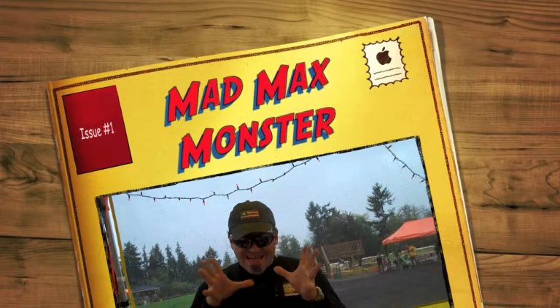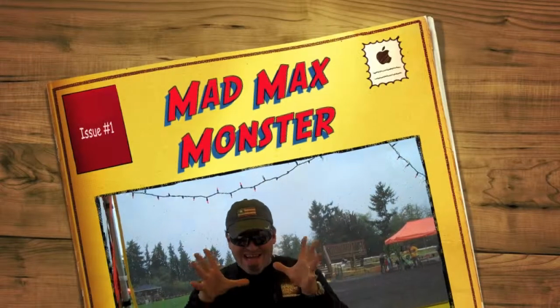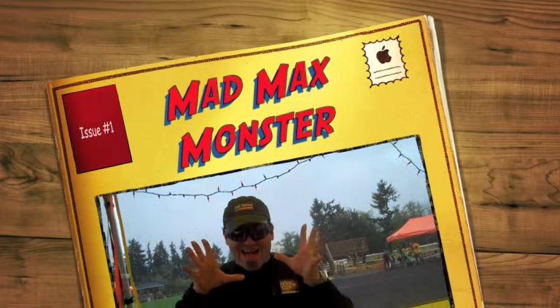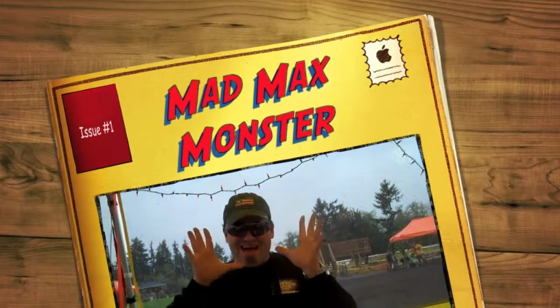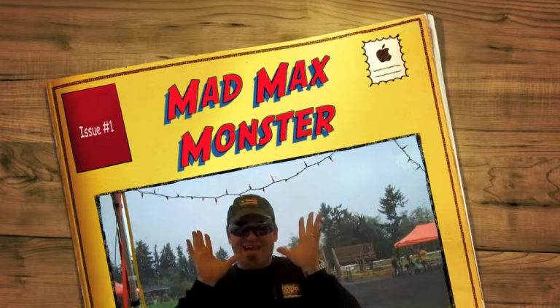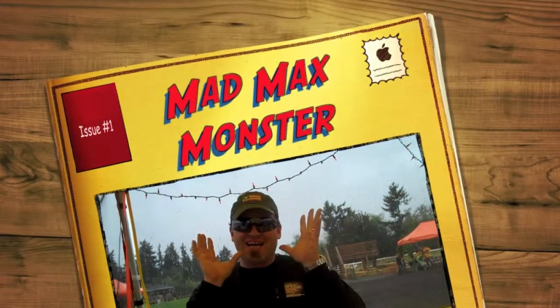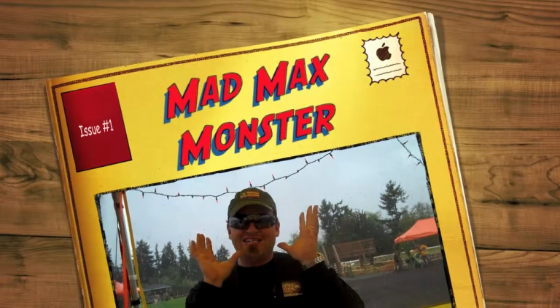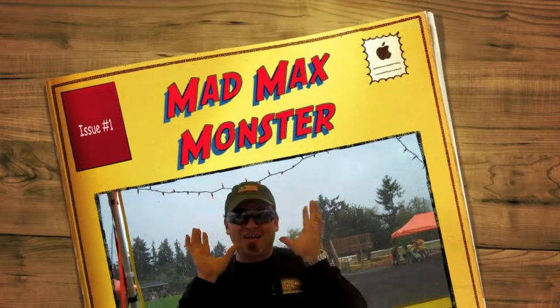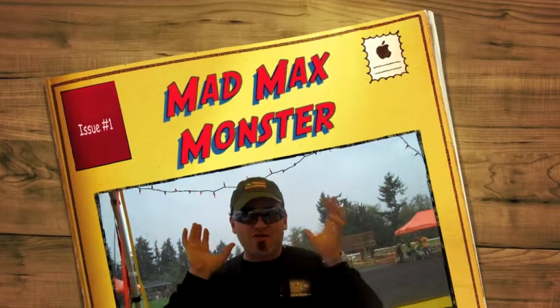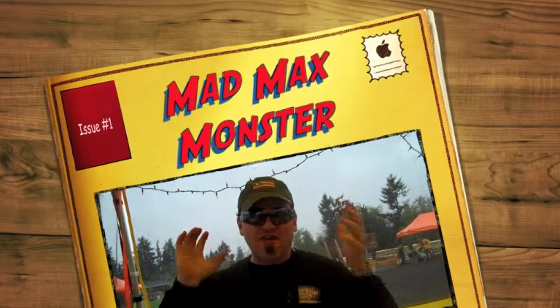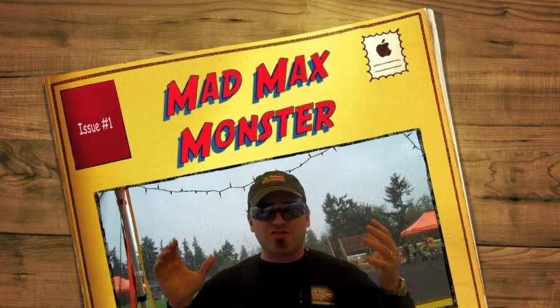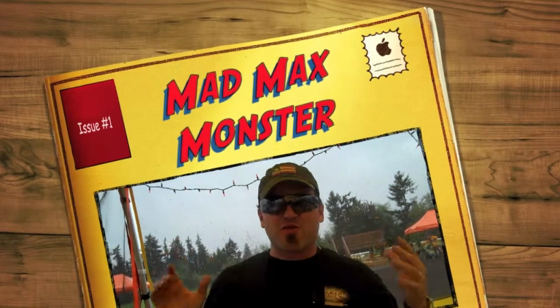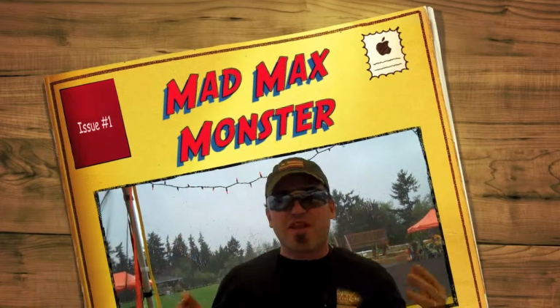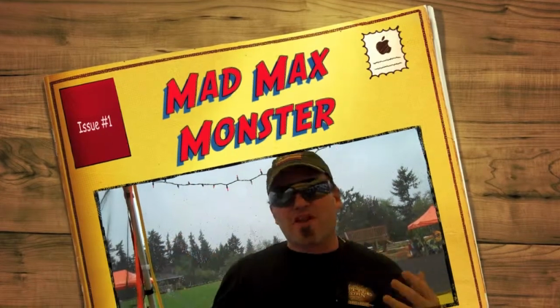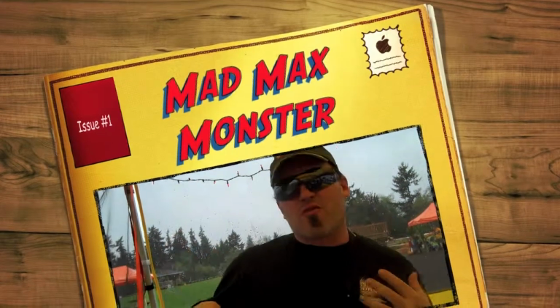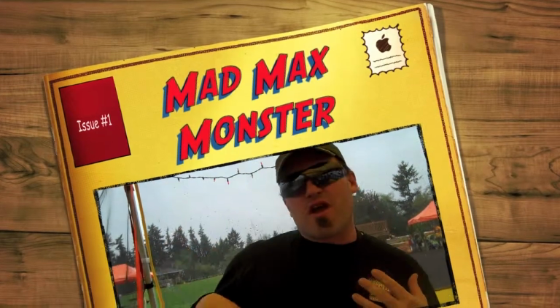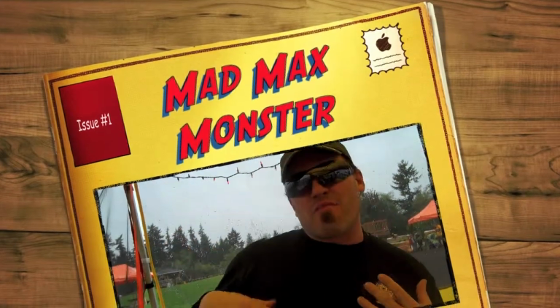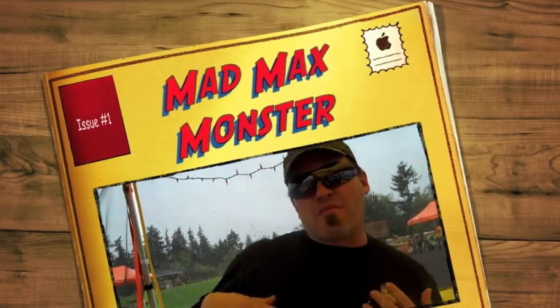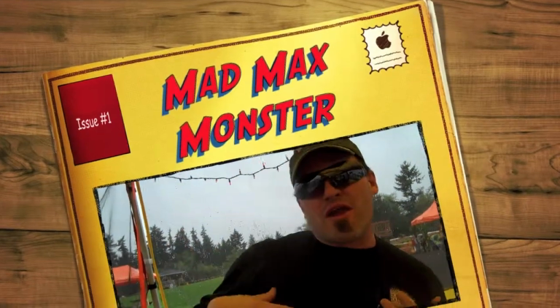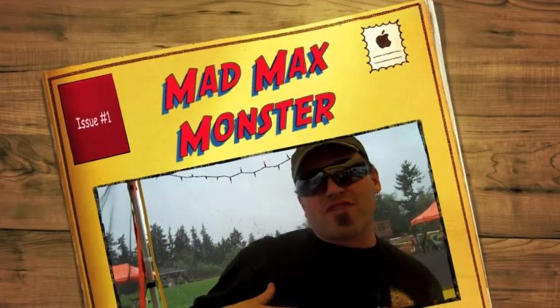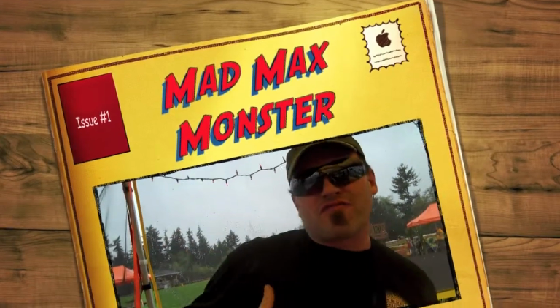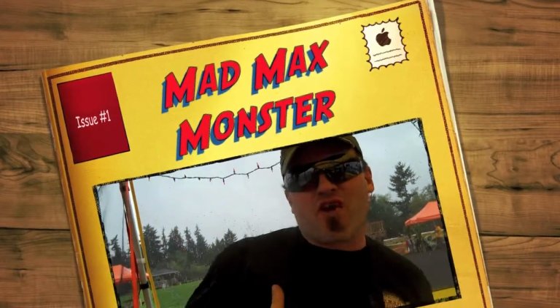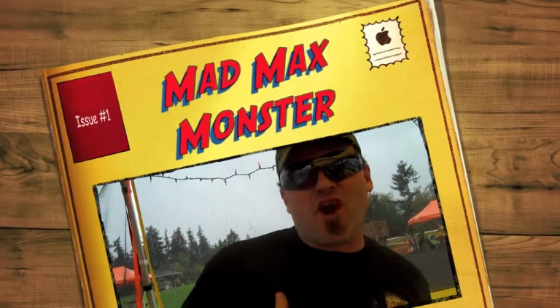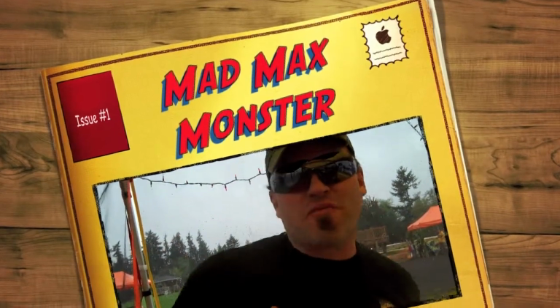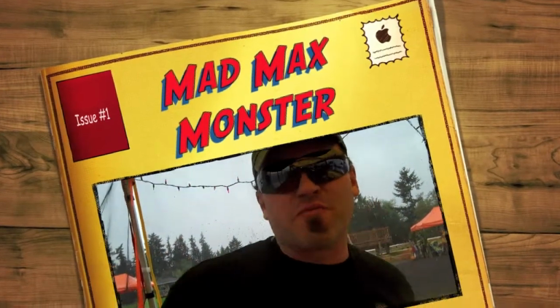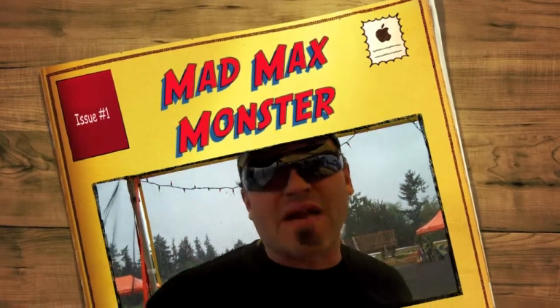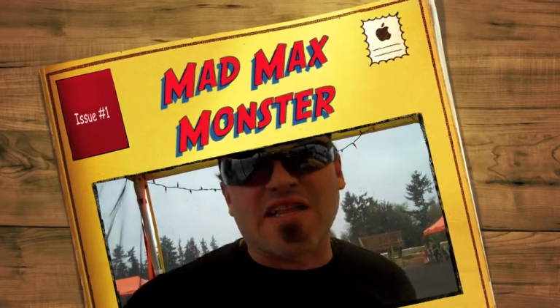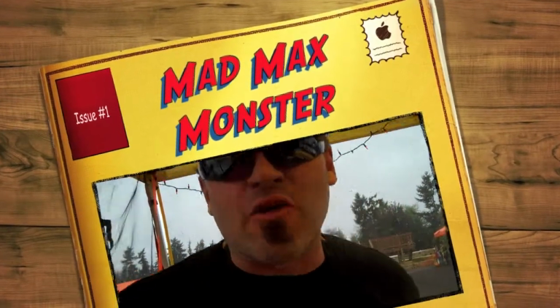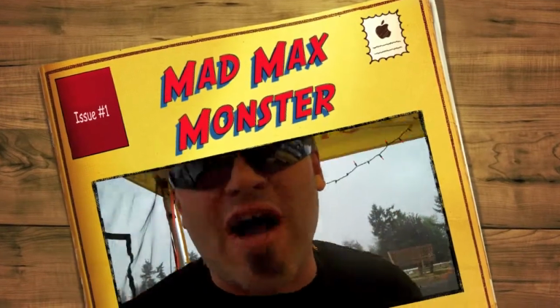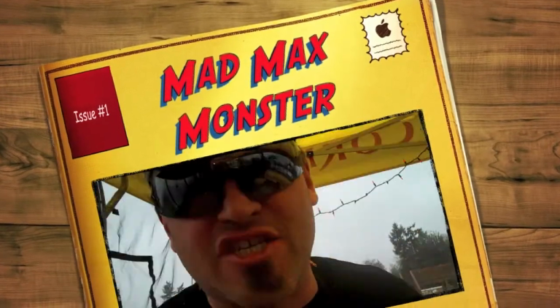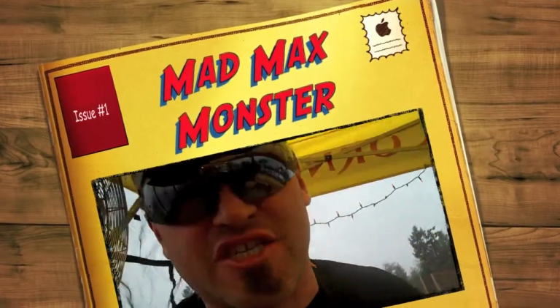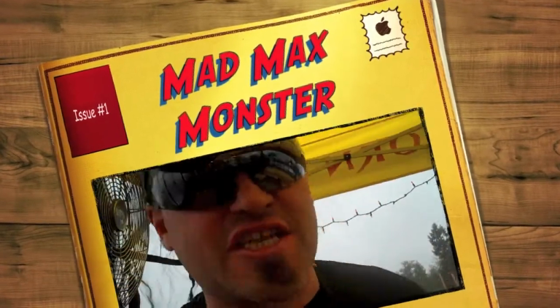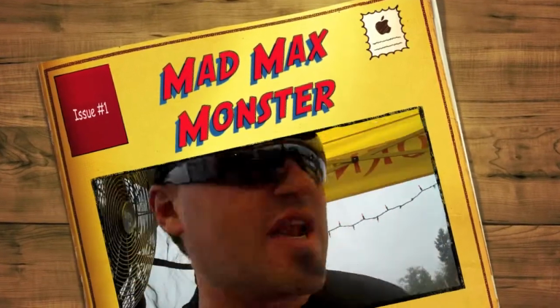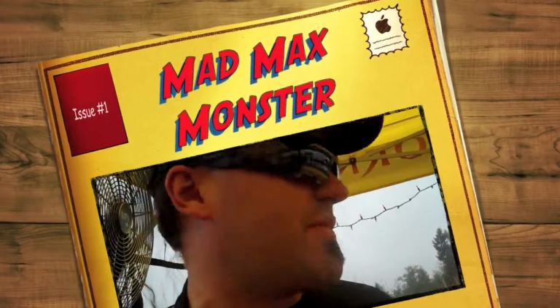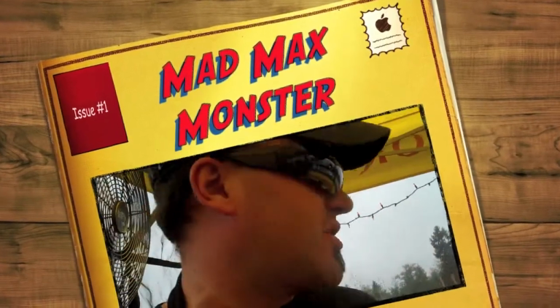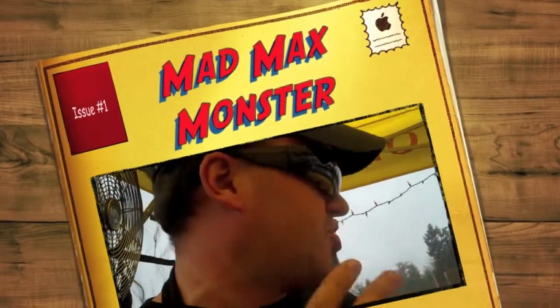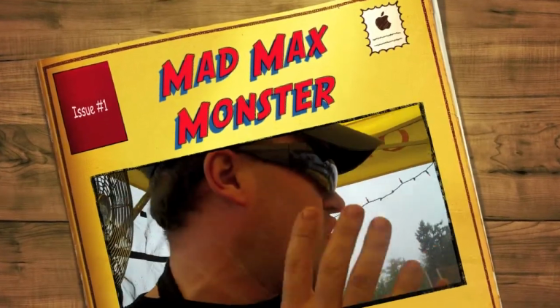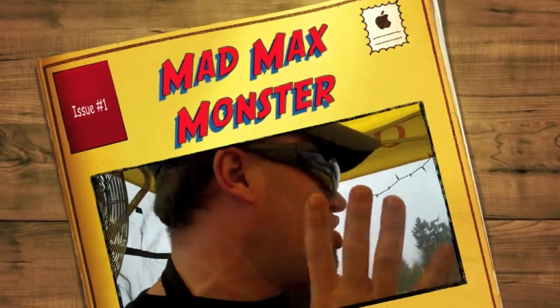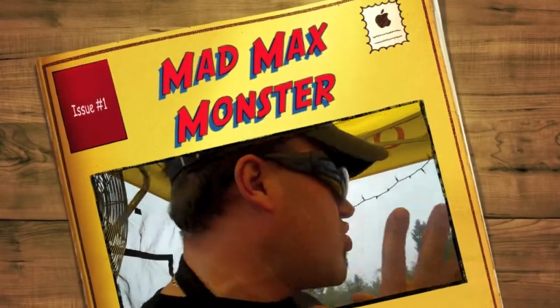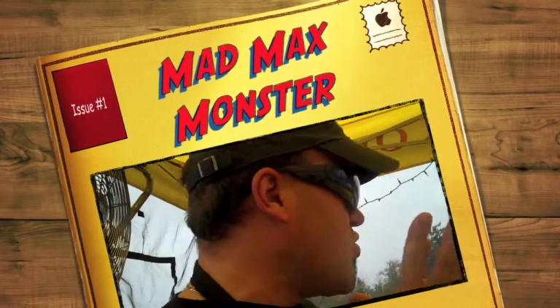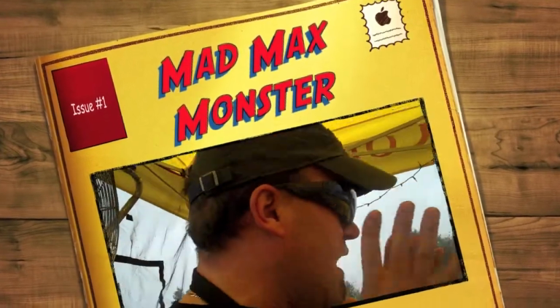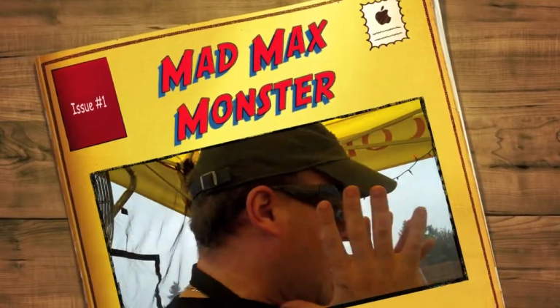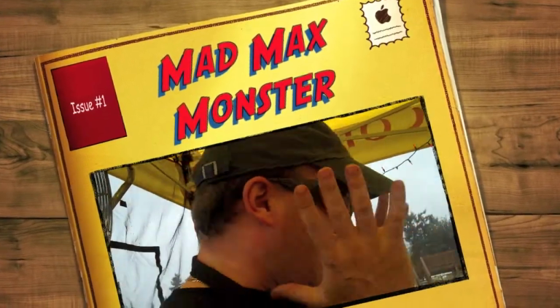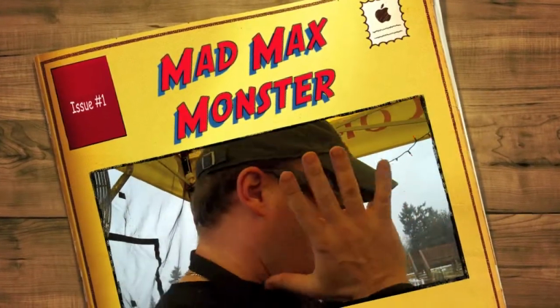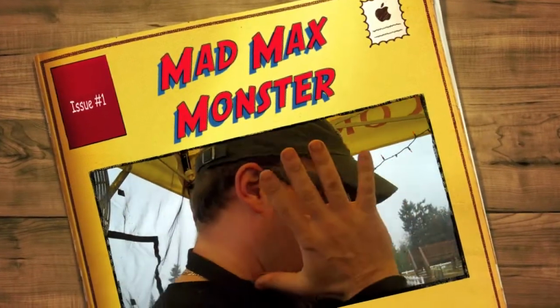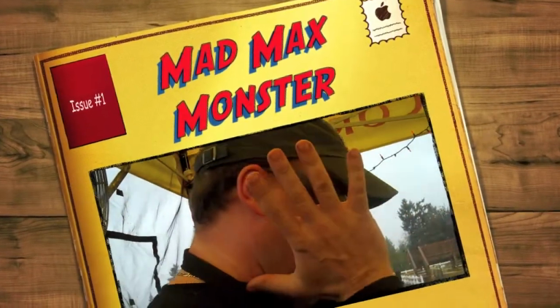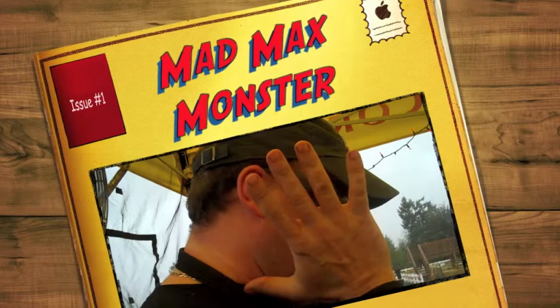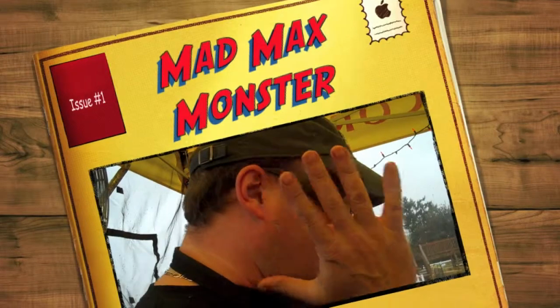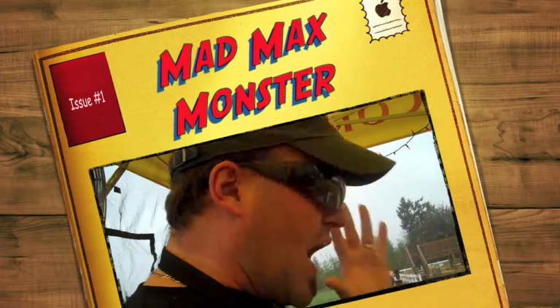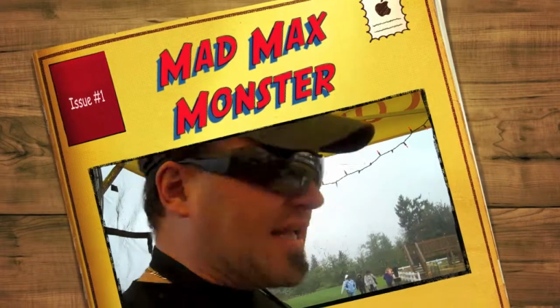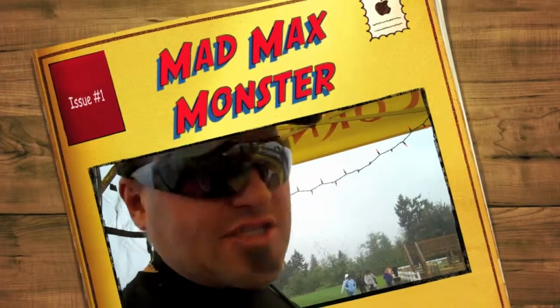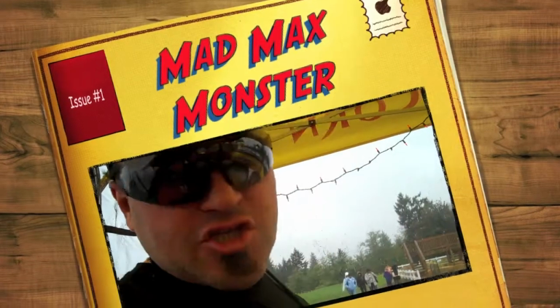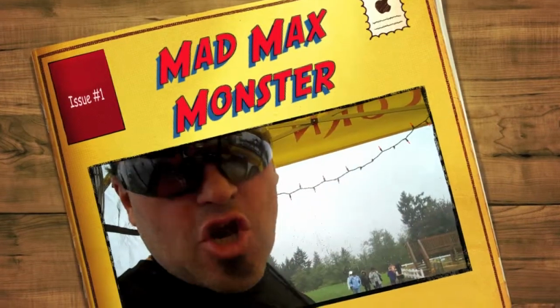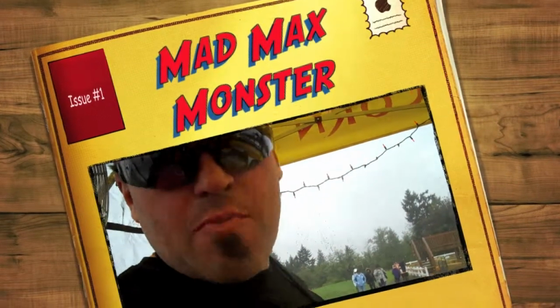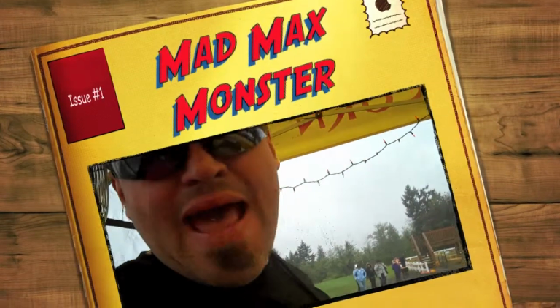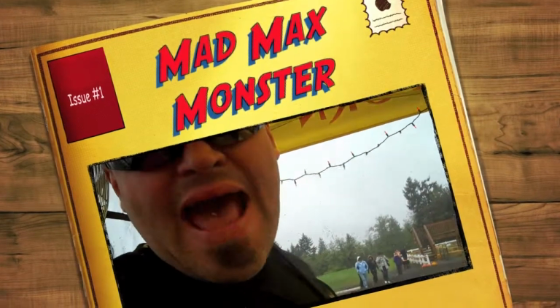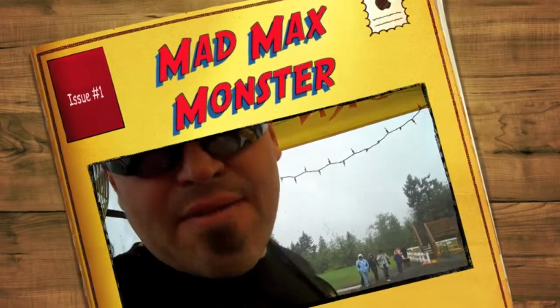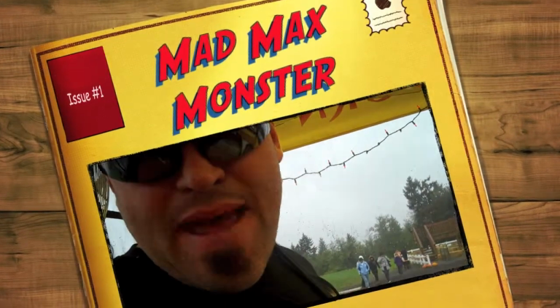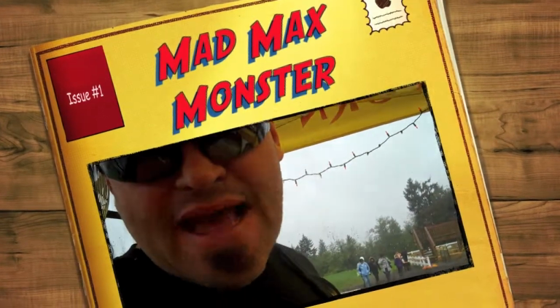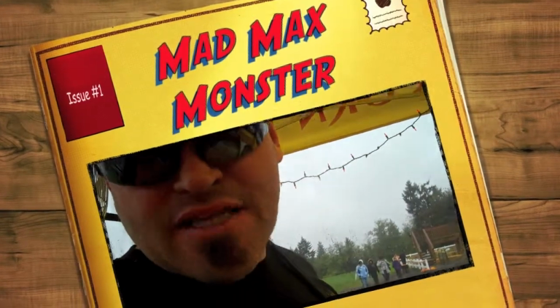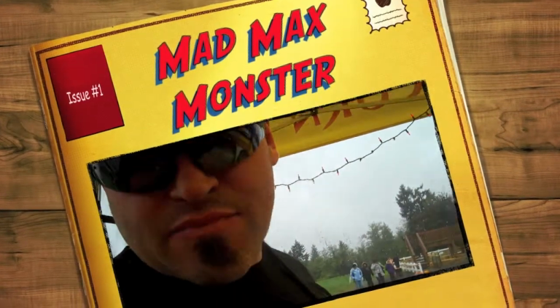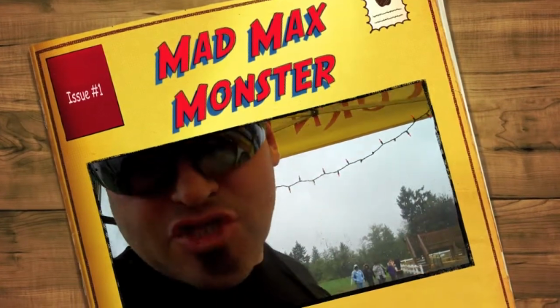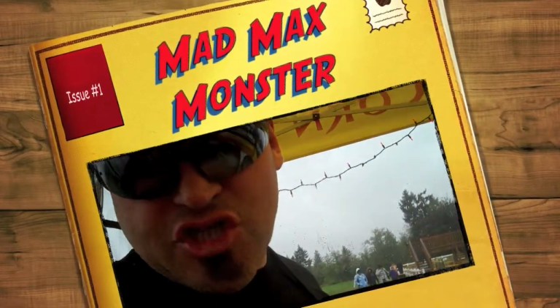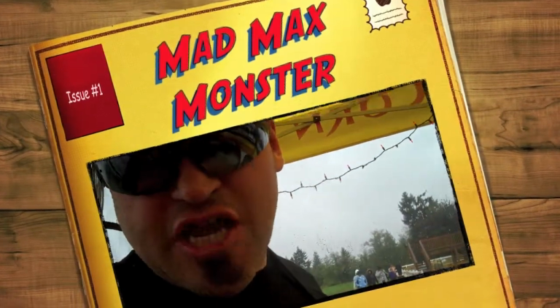Hi guys, Greg Sweet here. We're at Maris Farms, Buckley, Washington. I'm going to show you the Monster Mad Max machine.